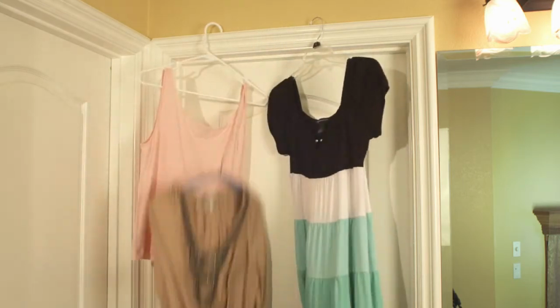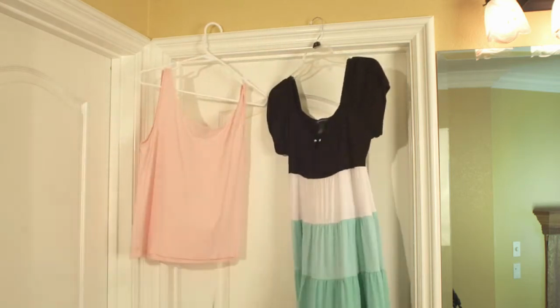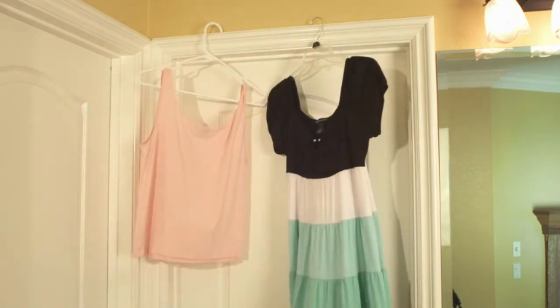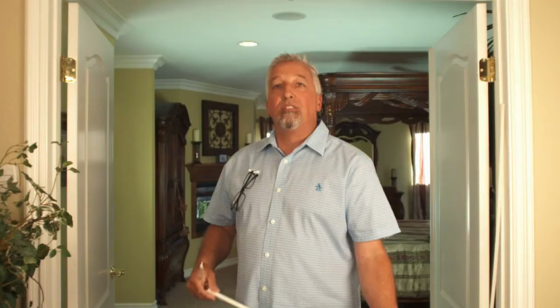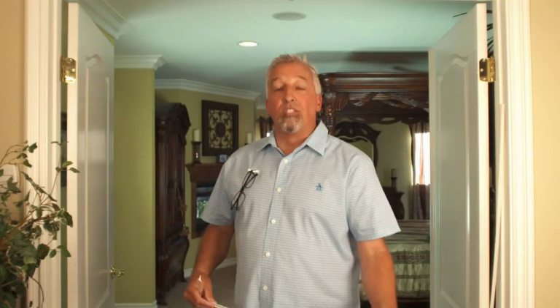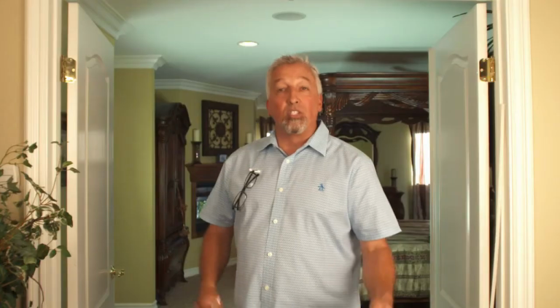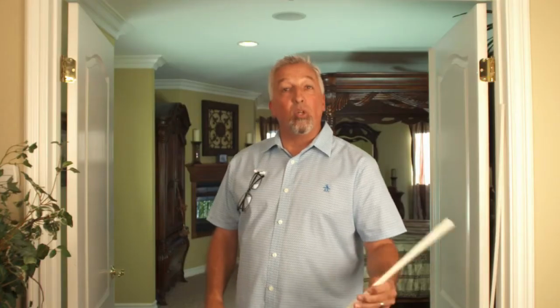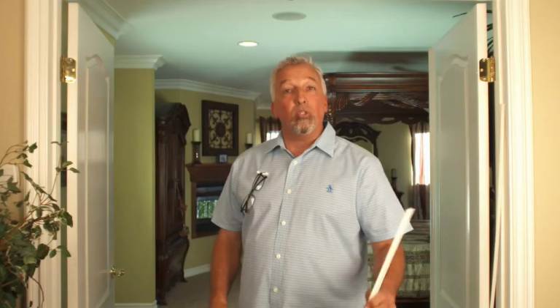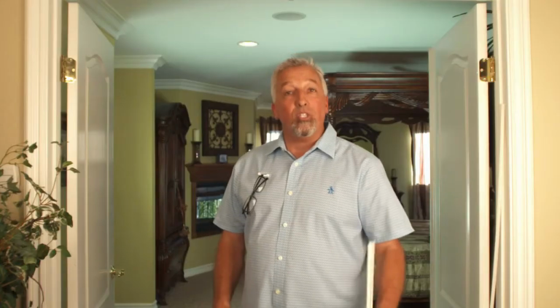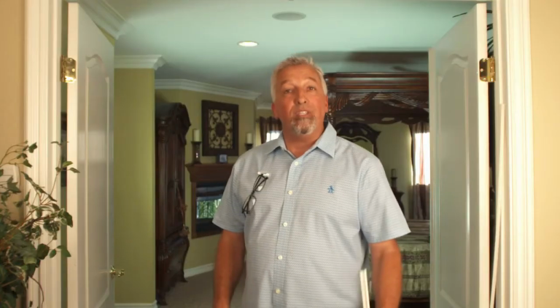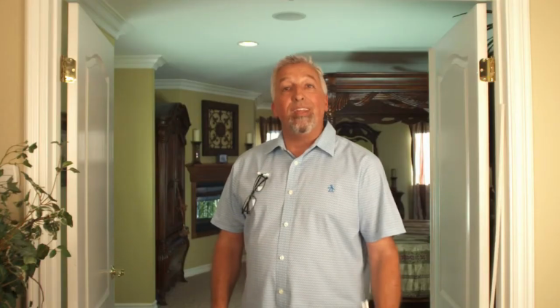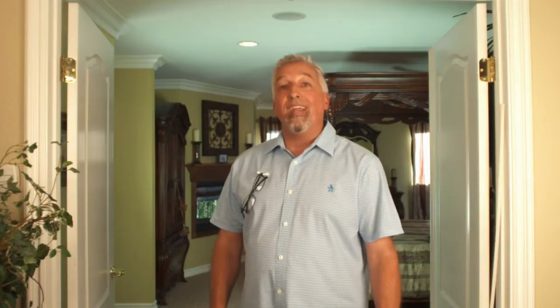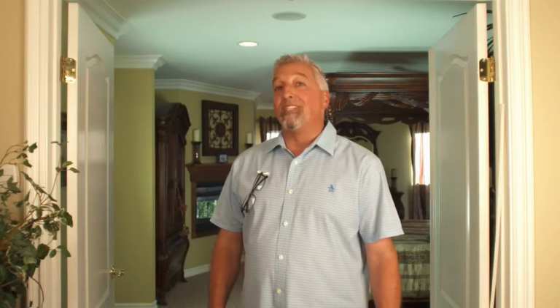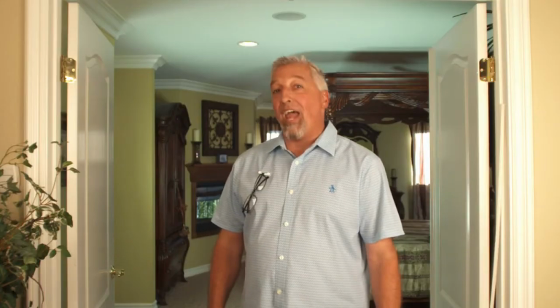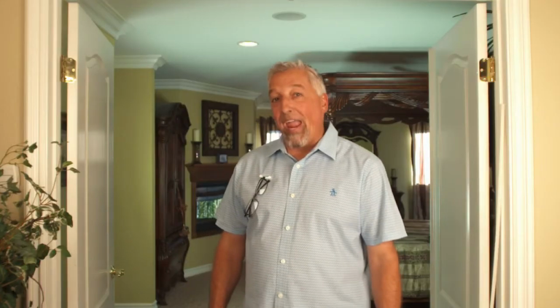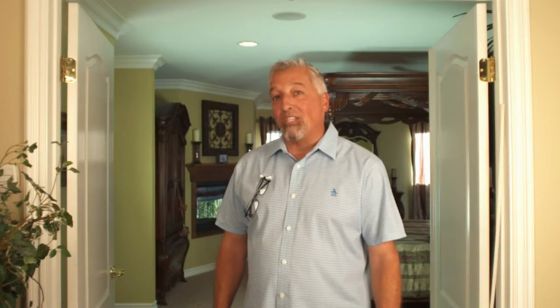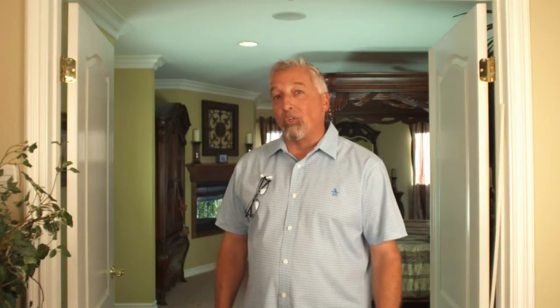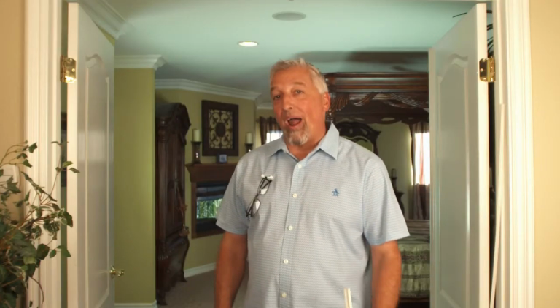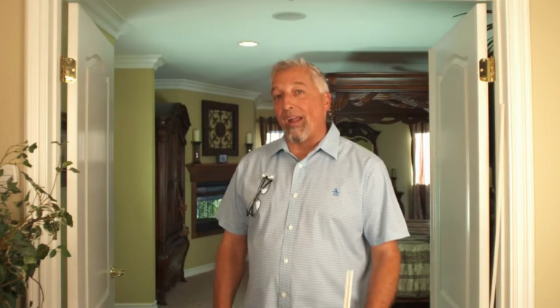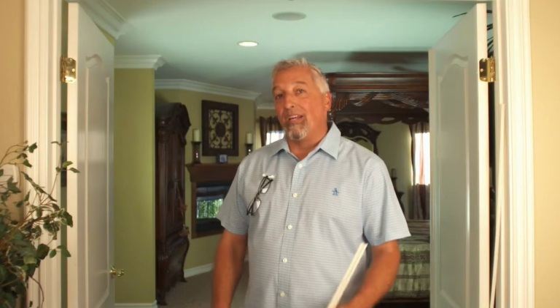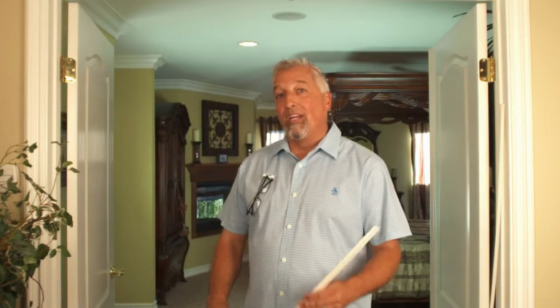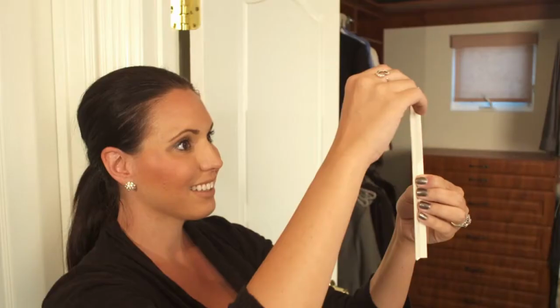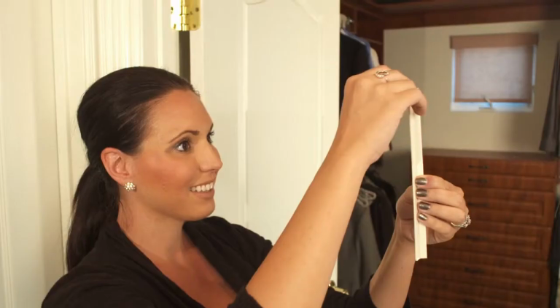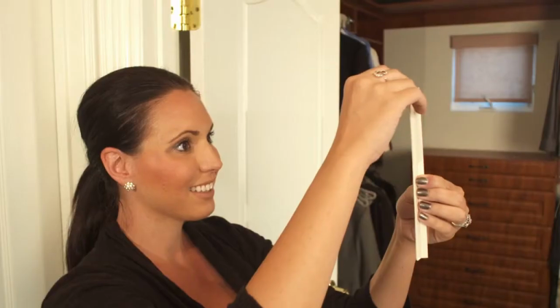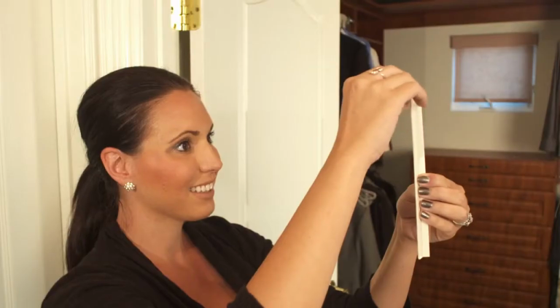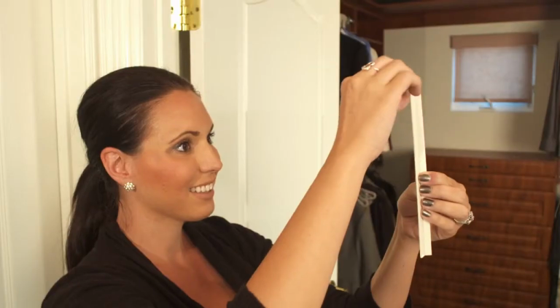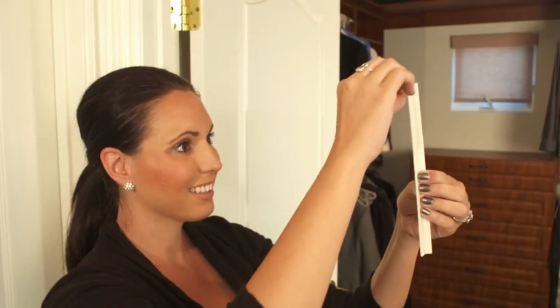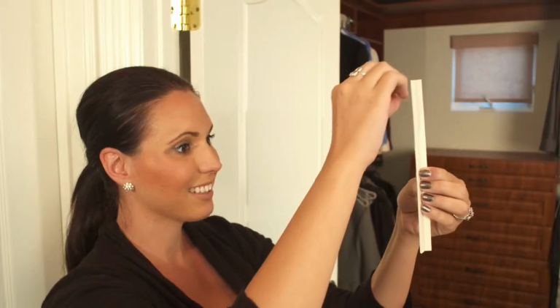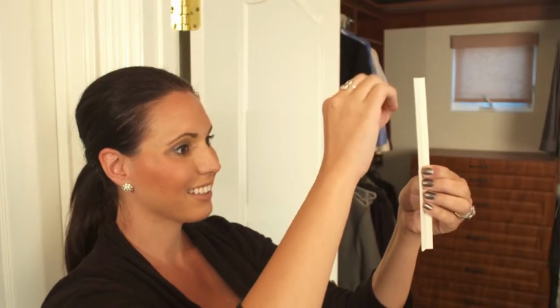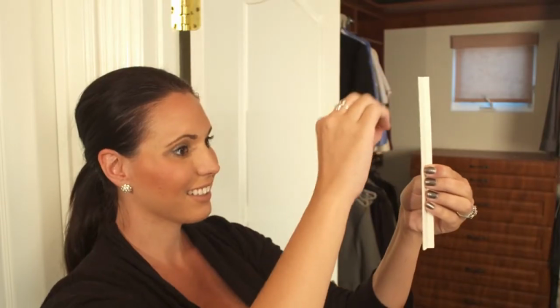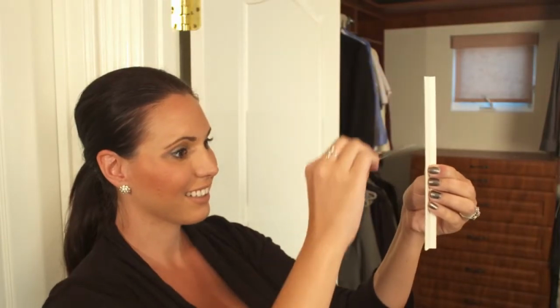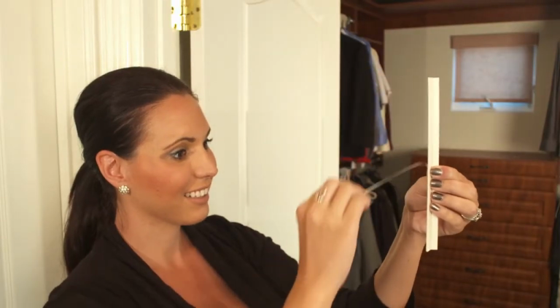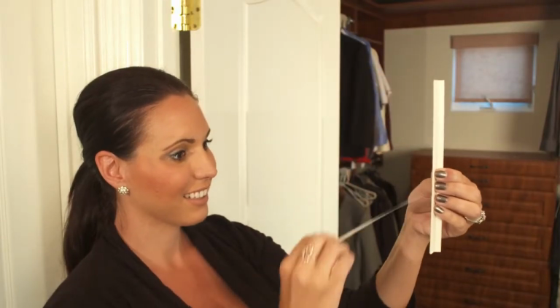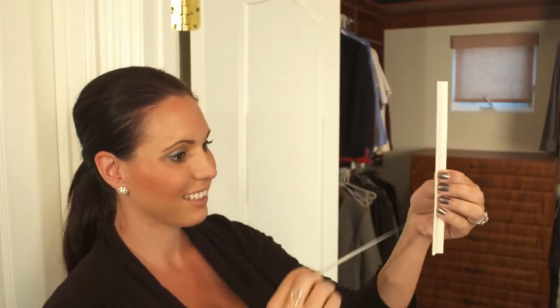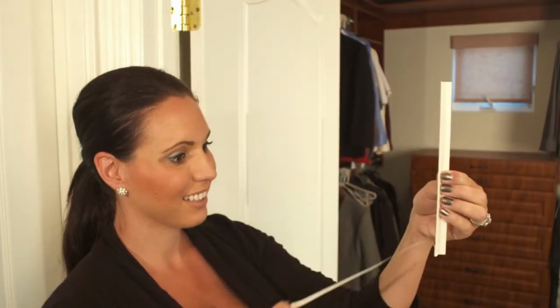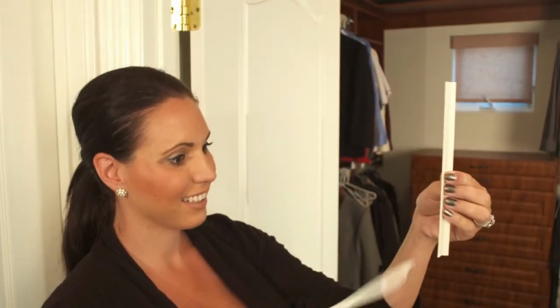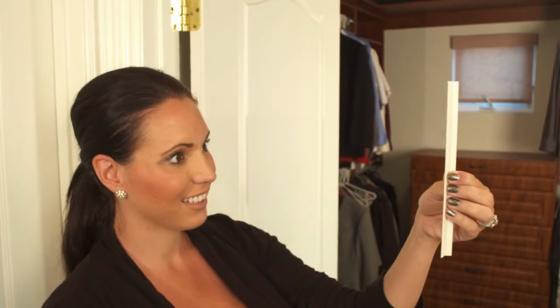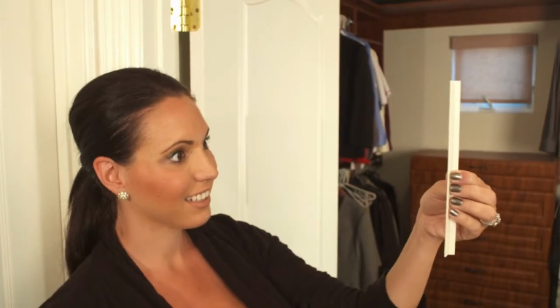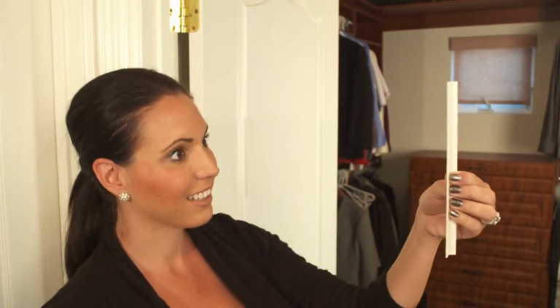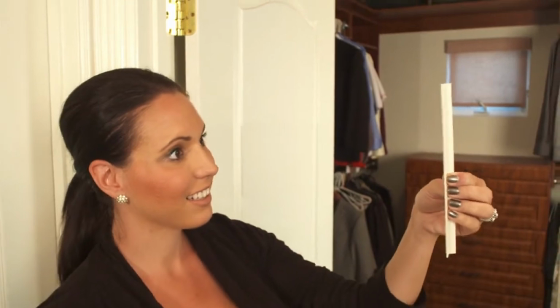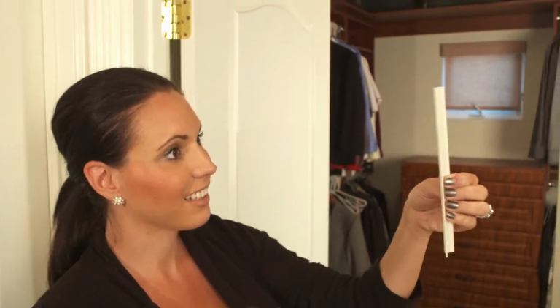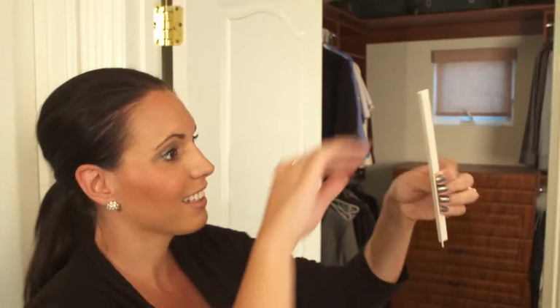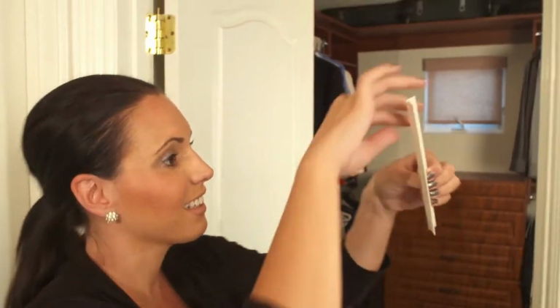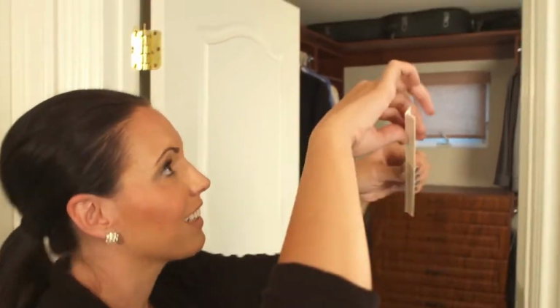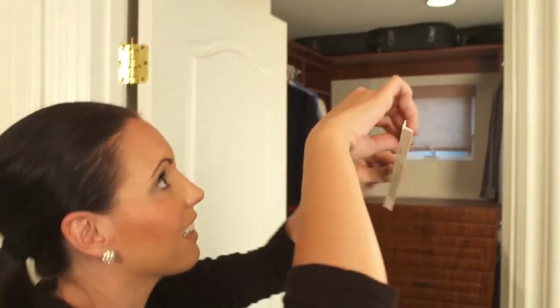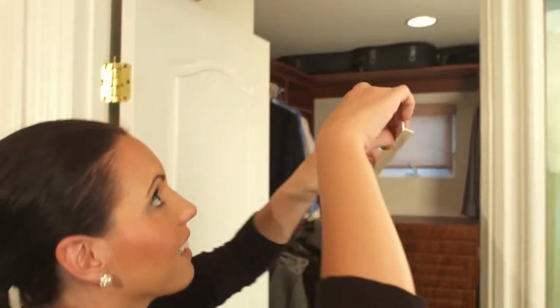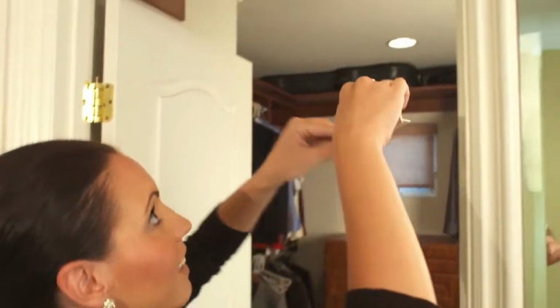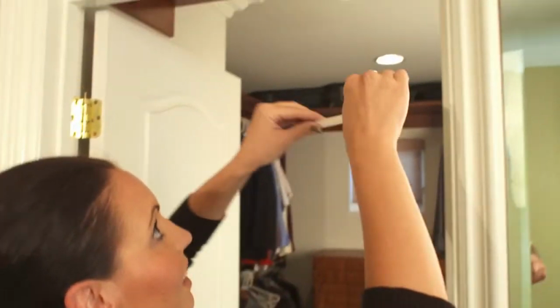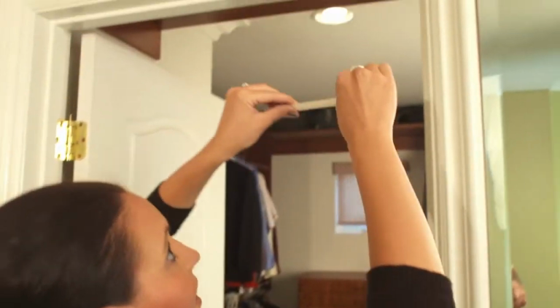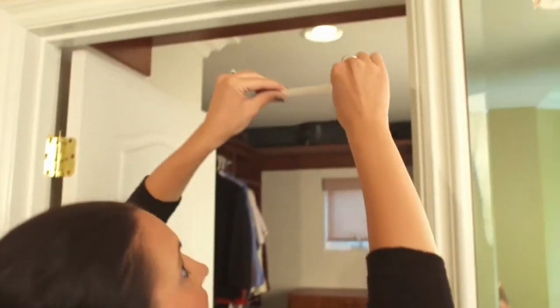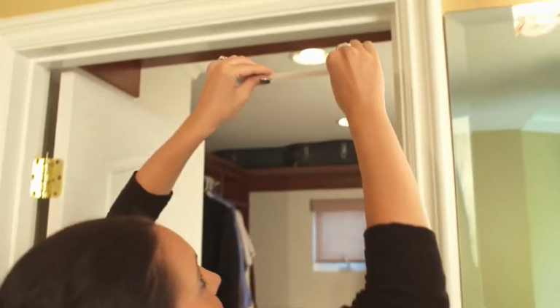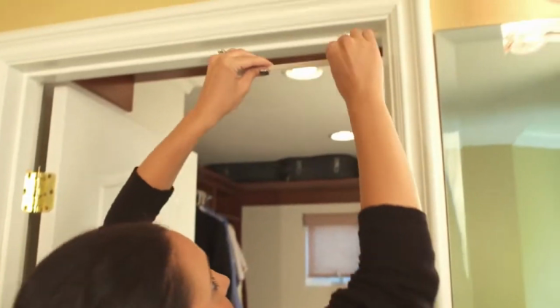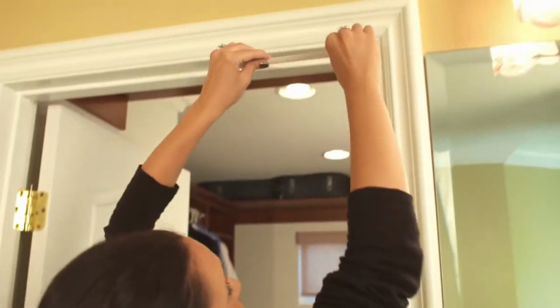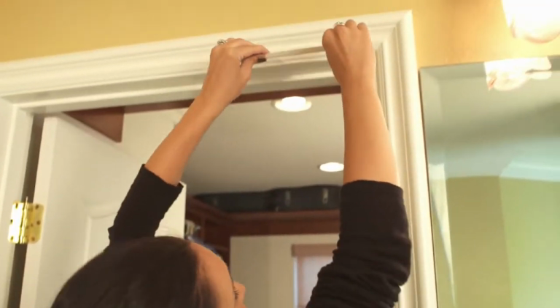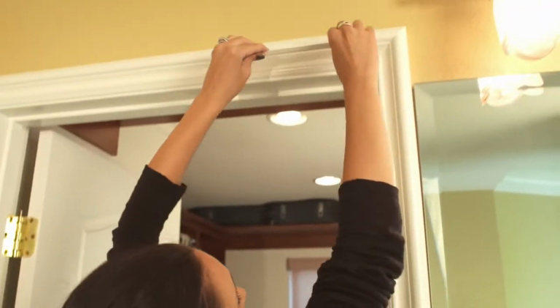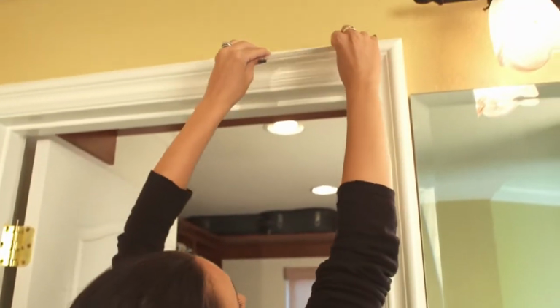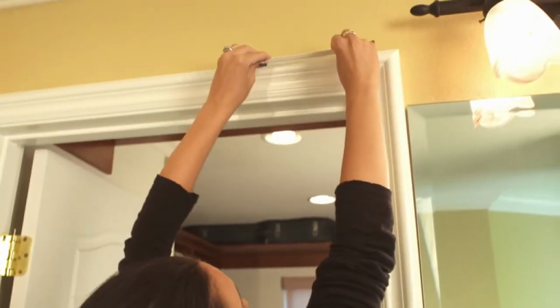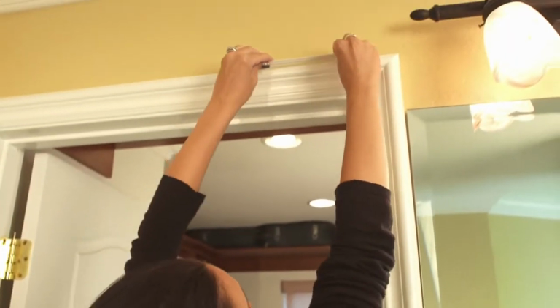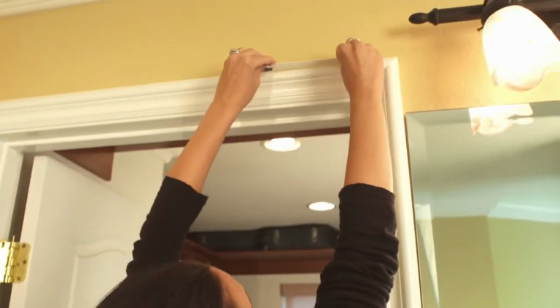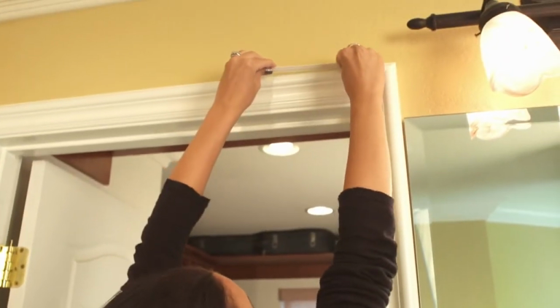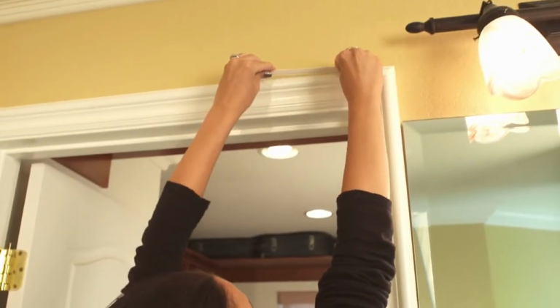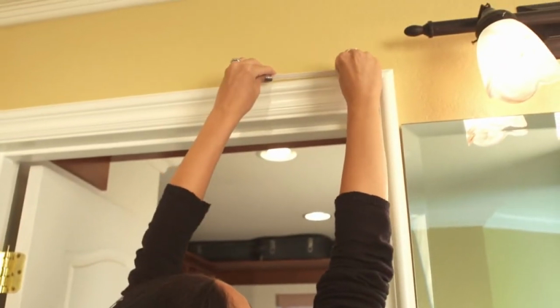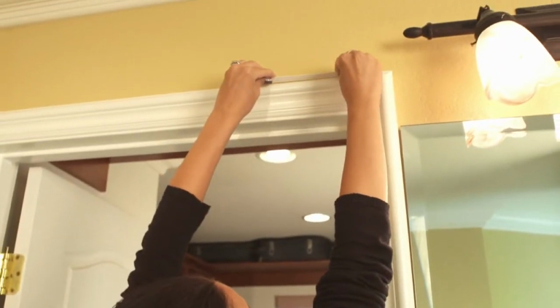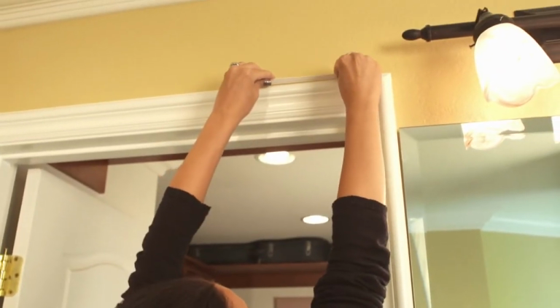The solution is HangTrack — strips that look like mini crown molding. Requires no tools and installs in seconds.